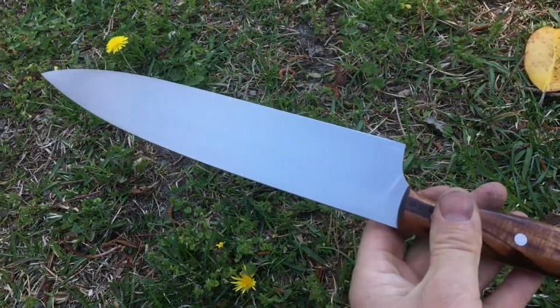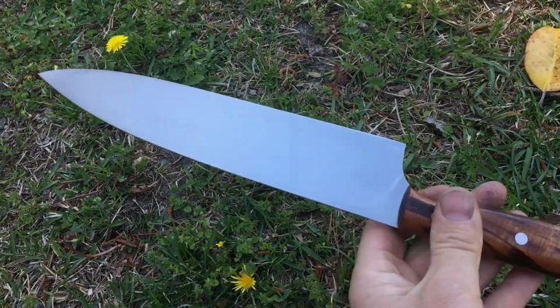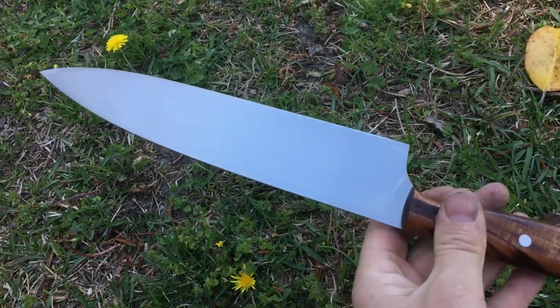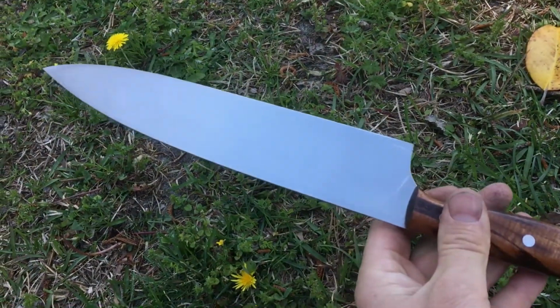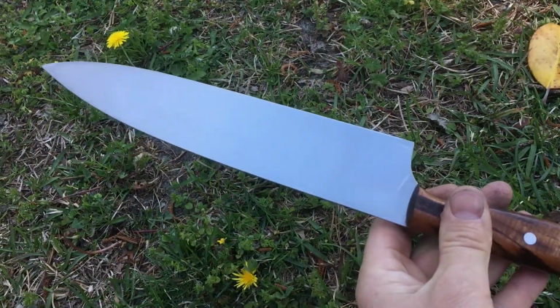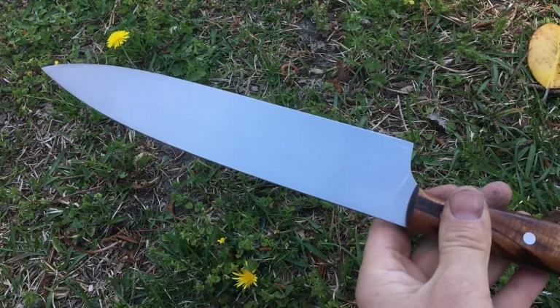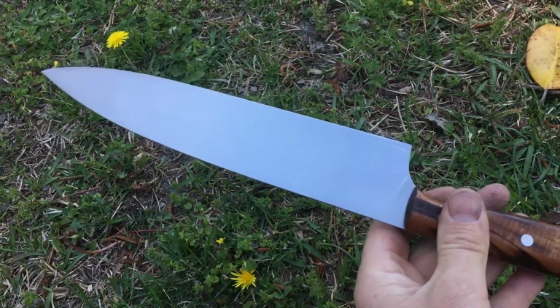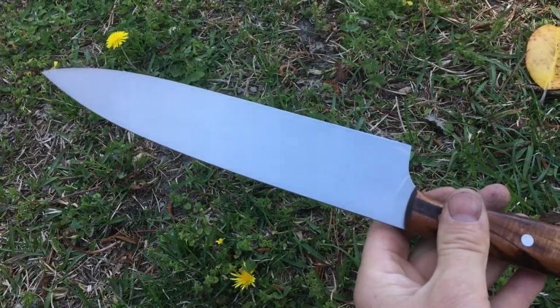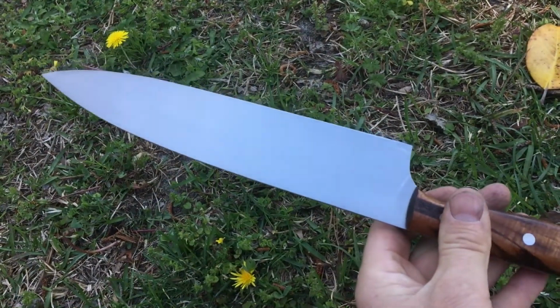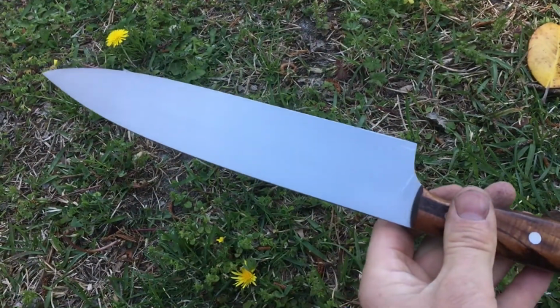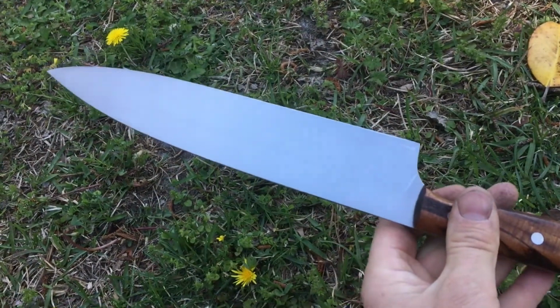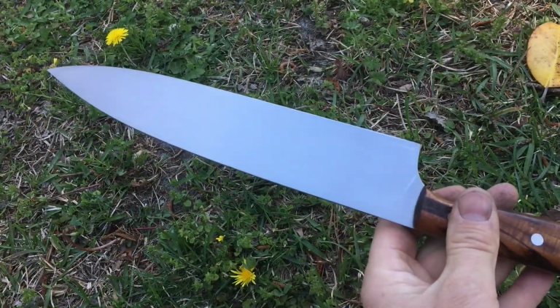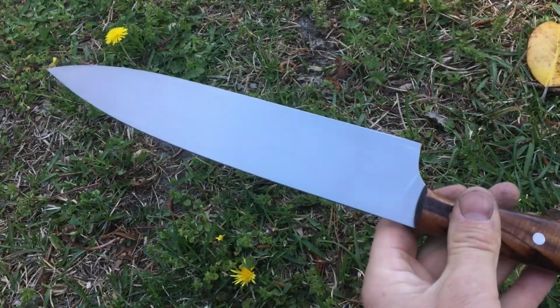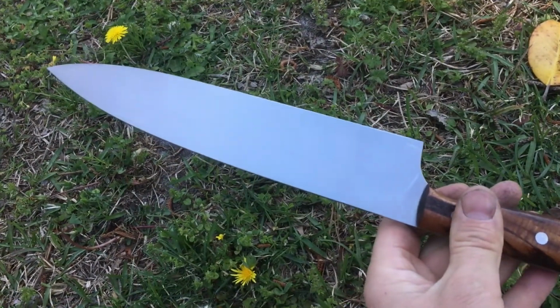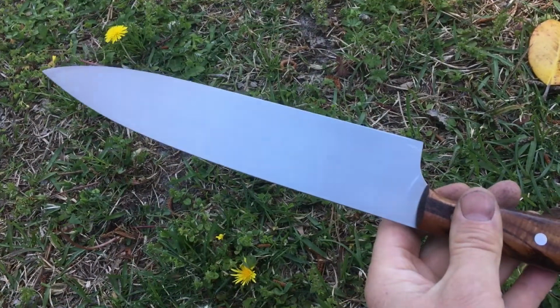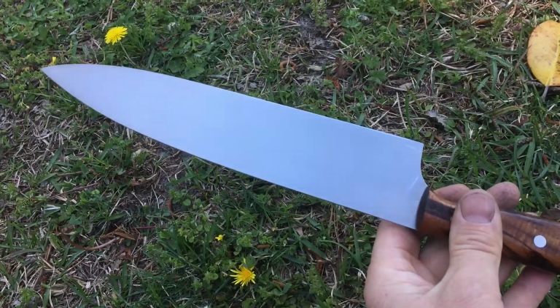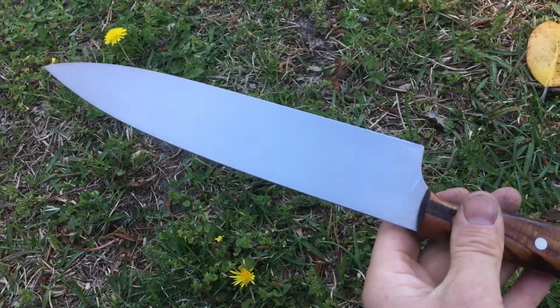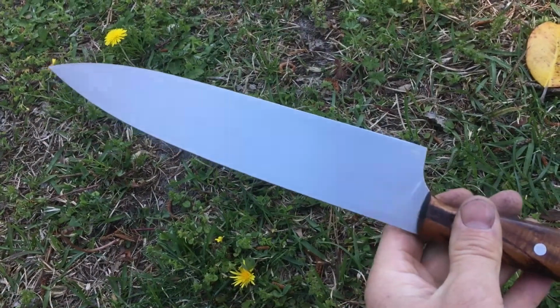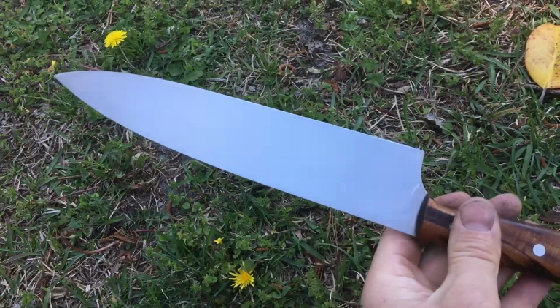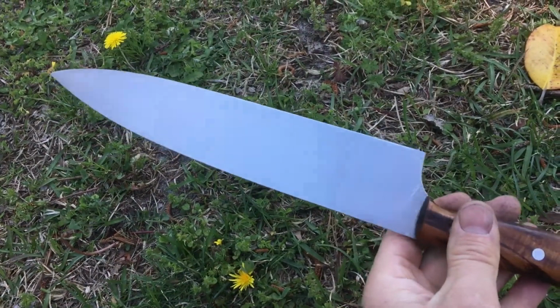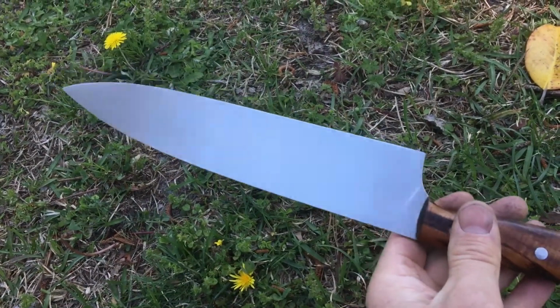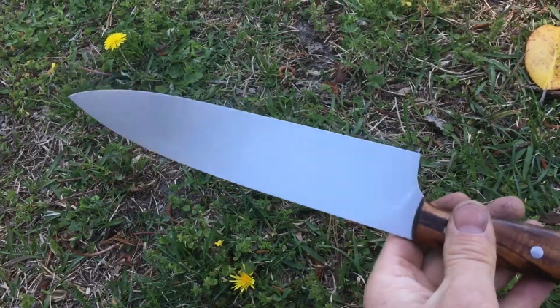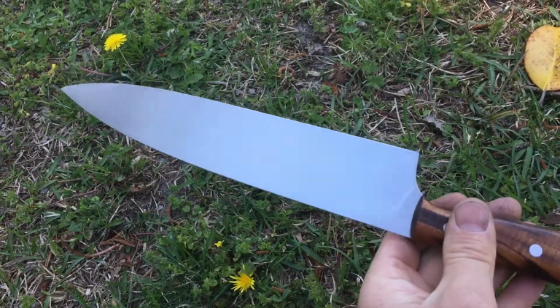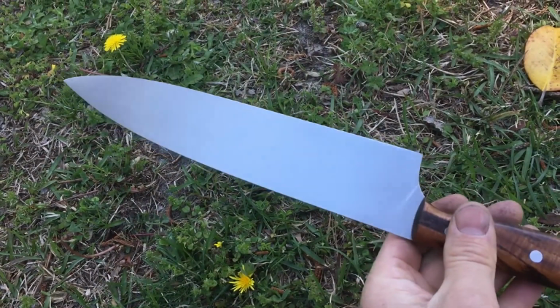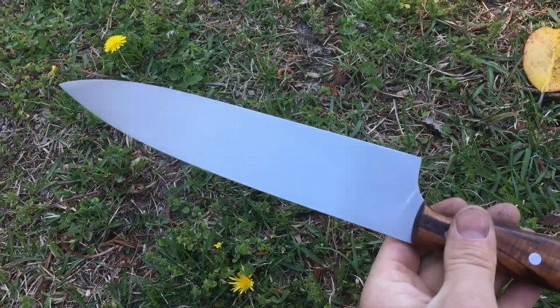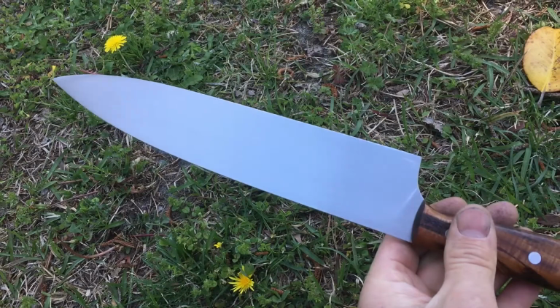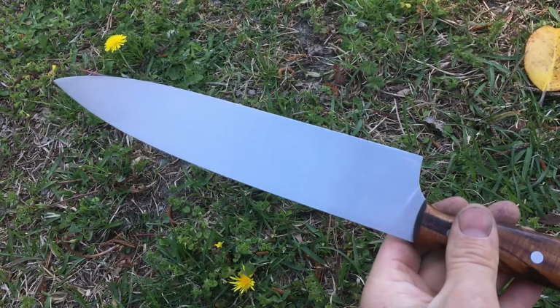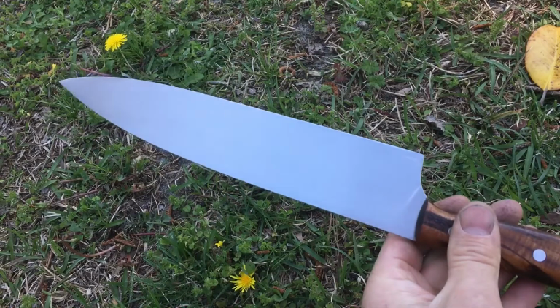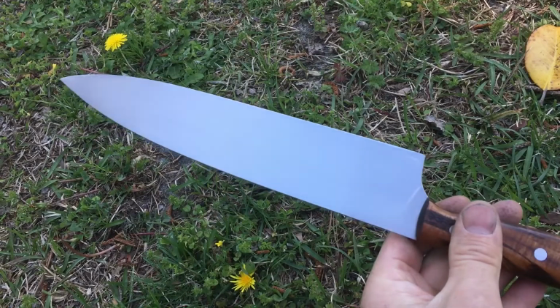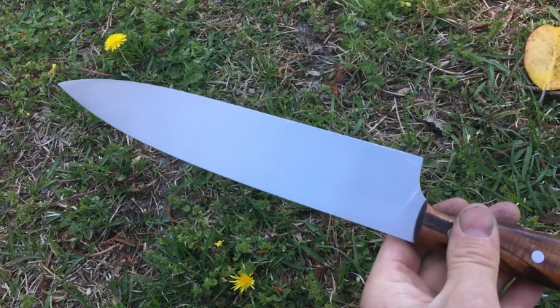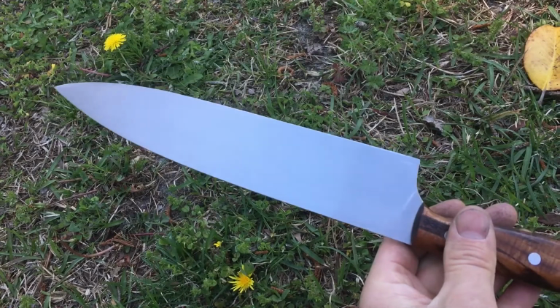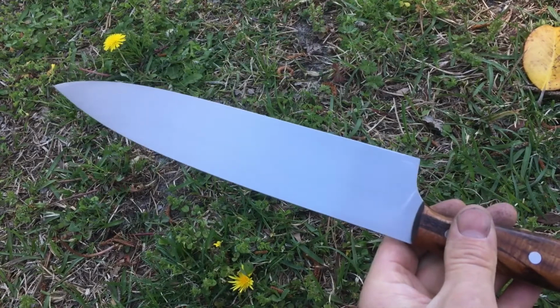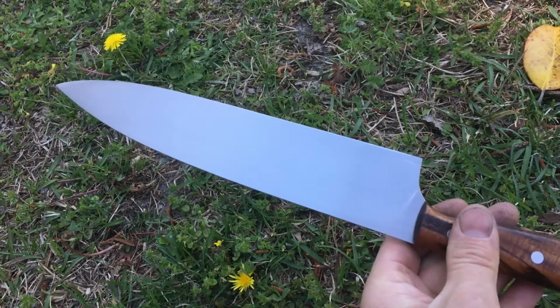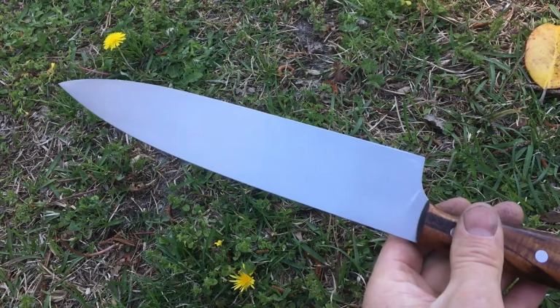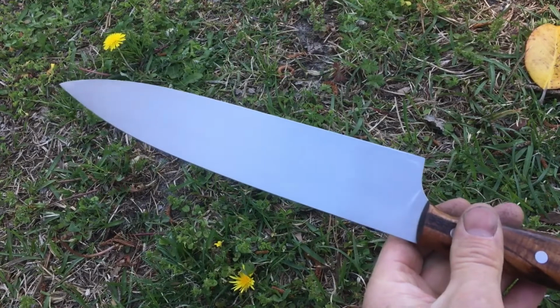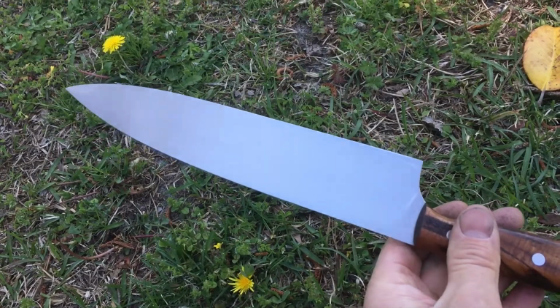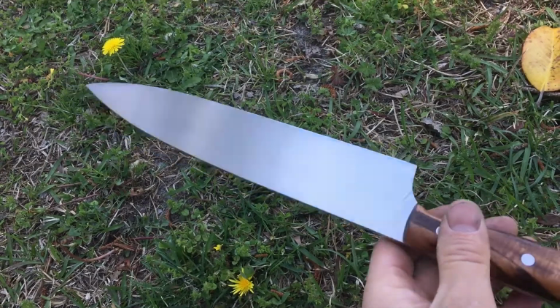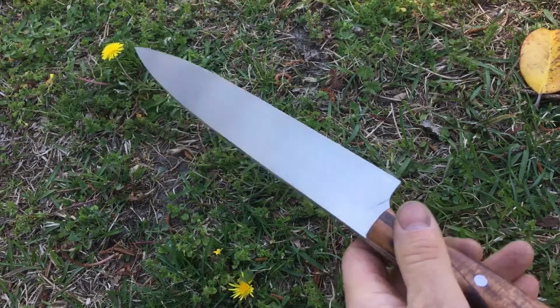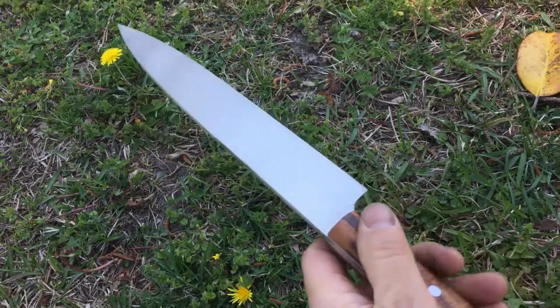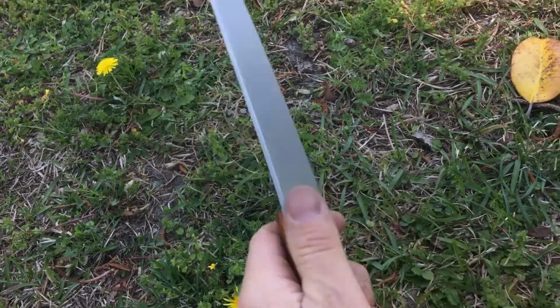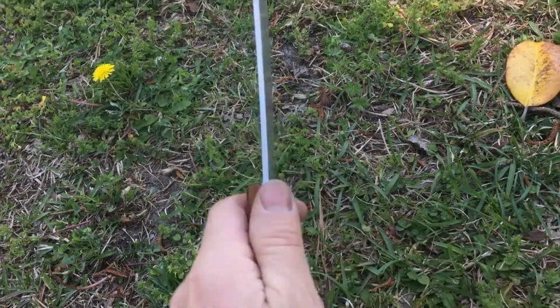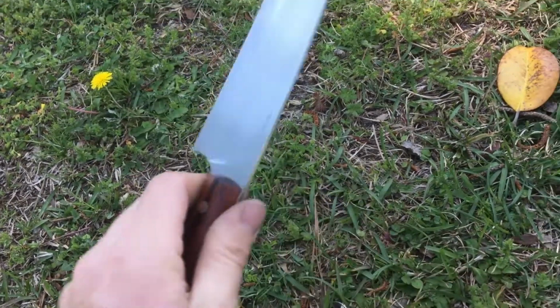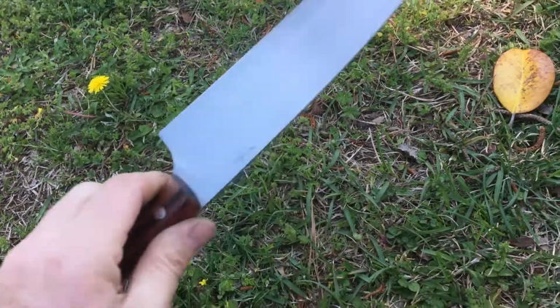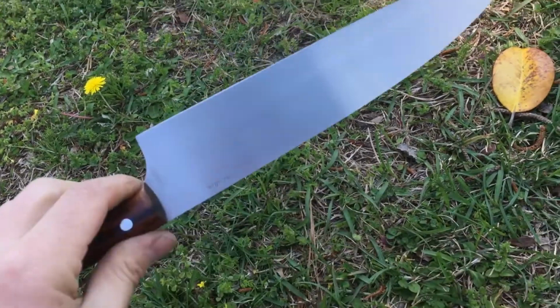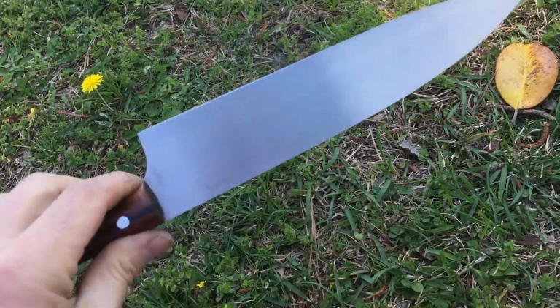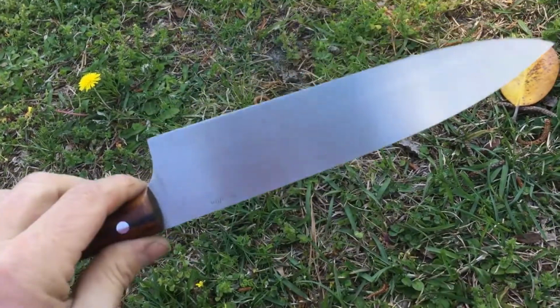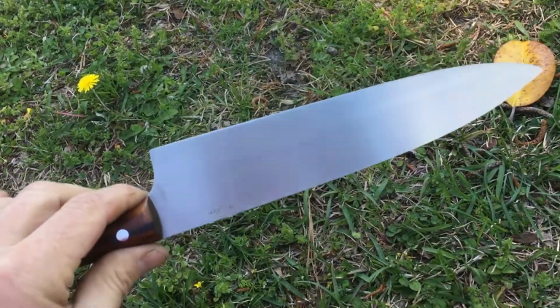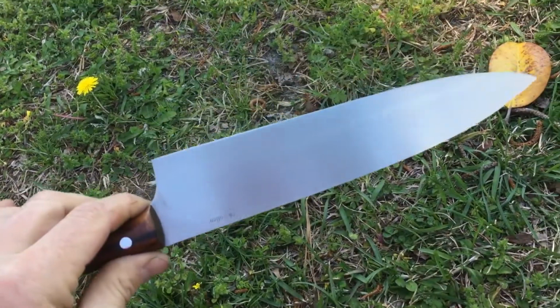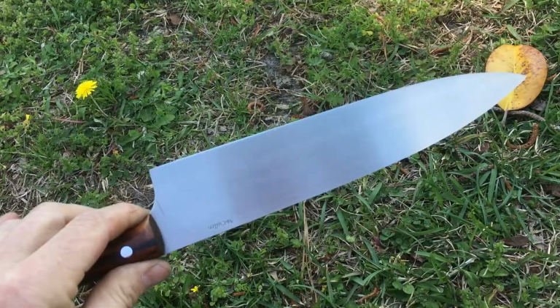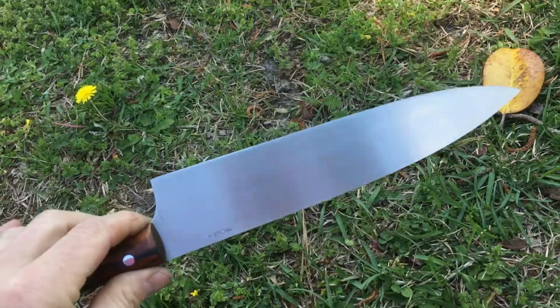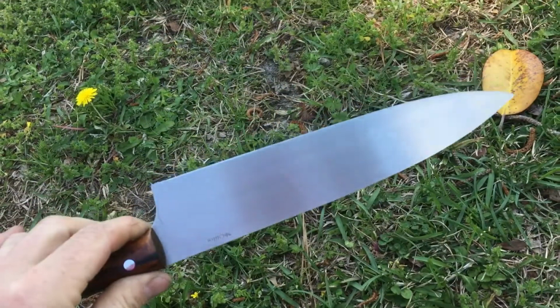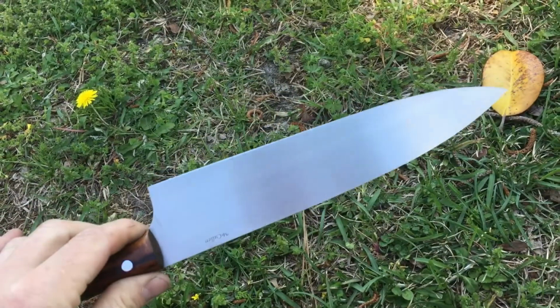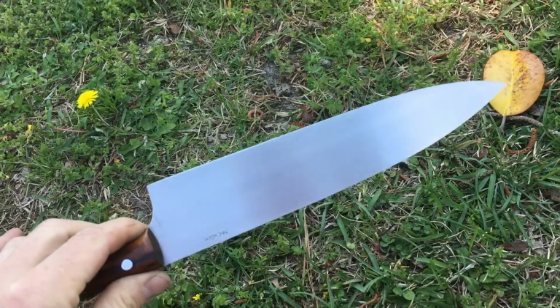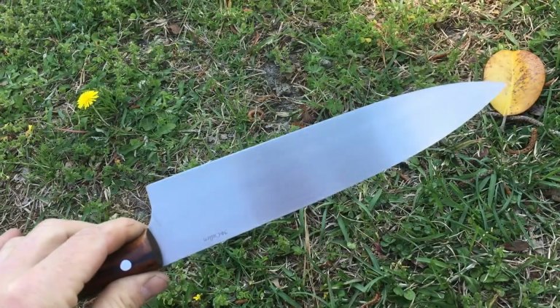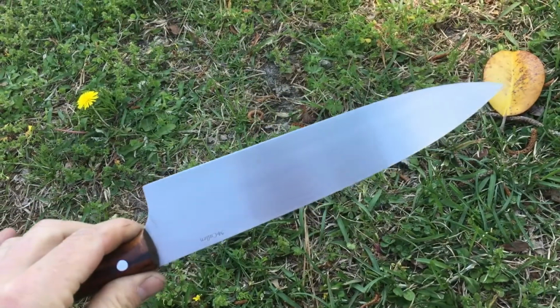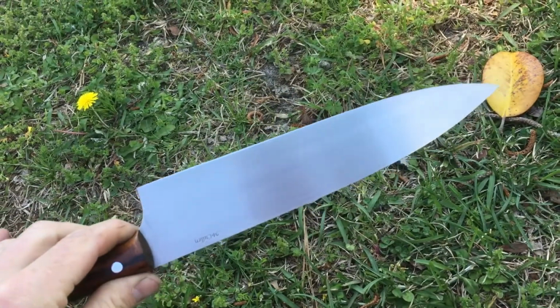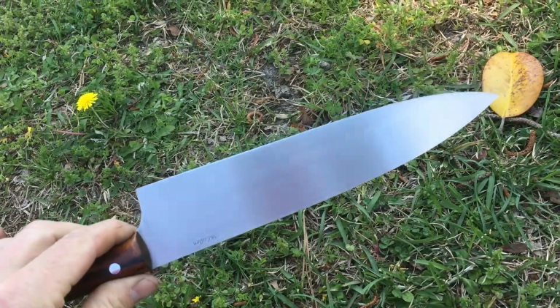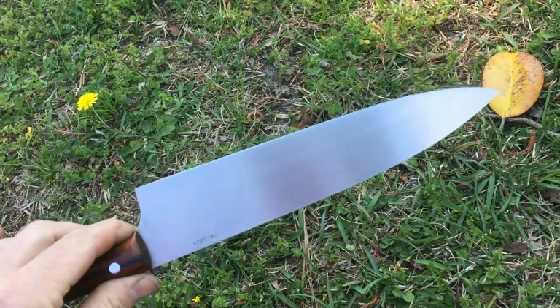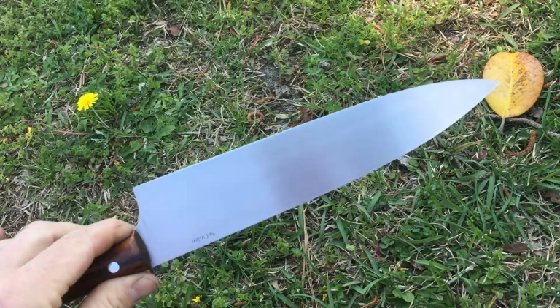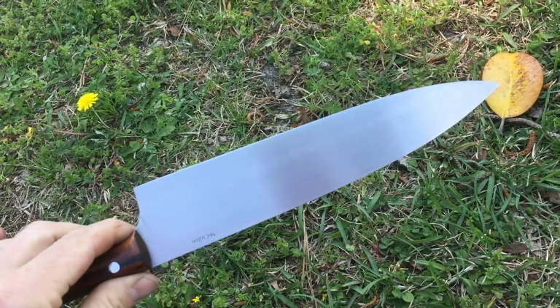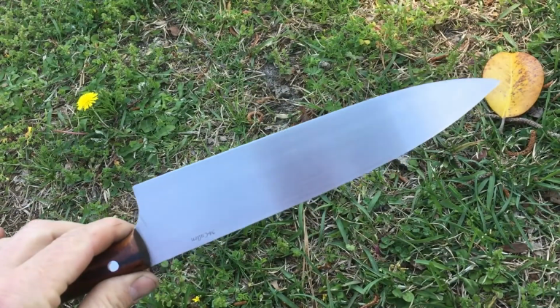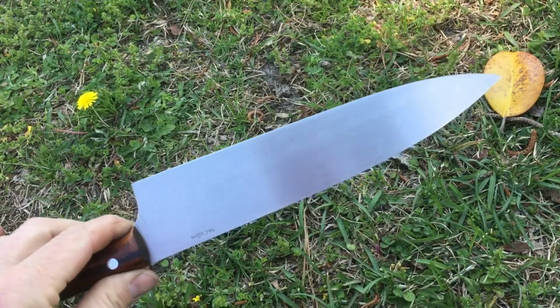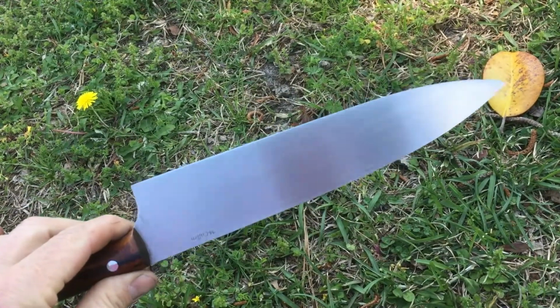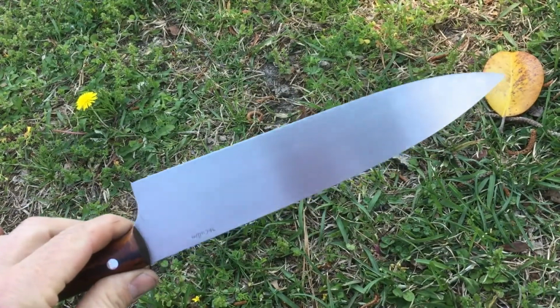Full-height flat grind, 320-grit hand-rub finish.